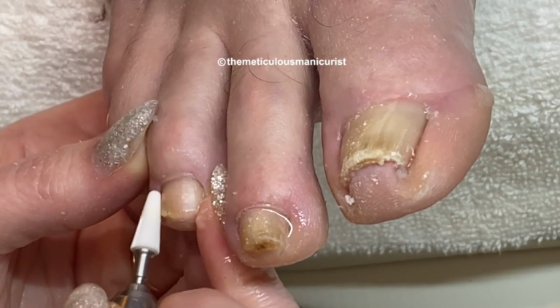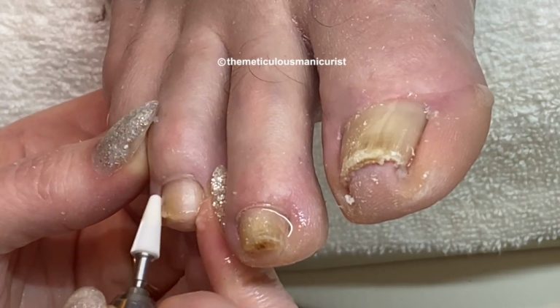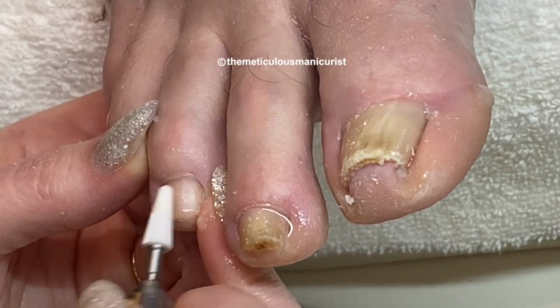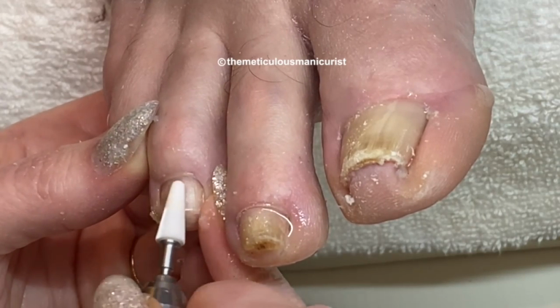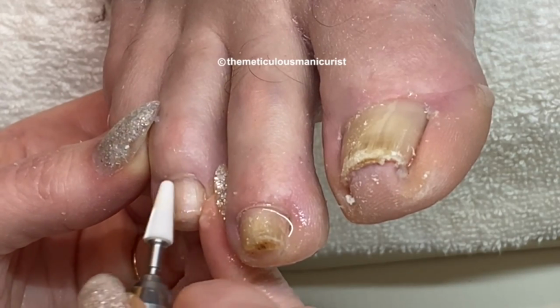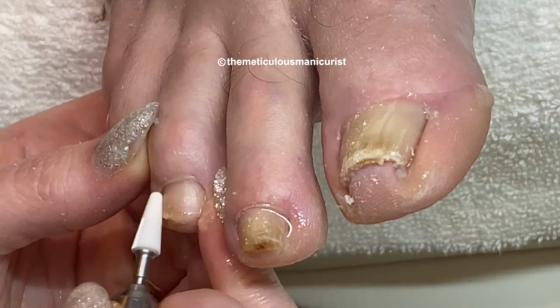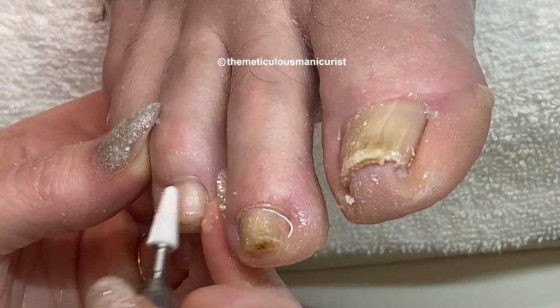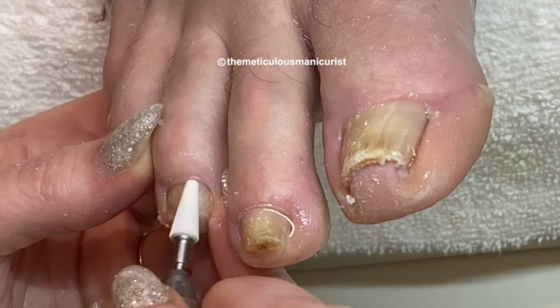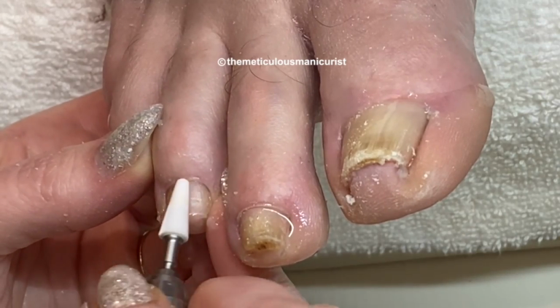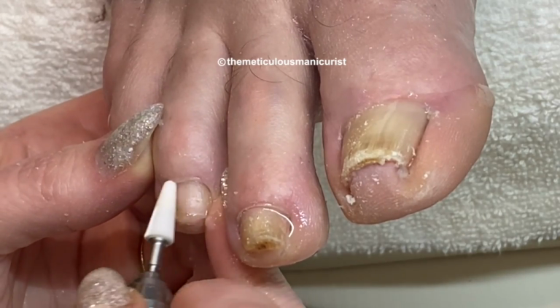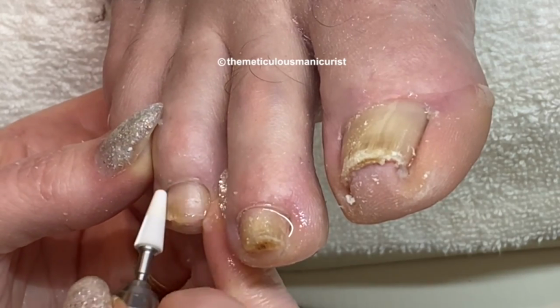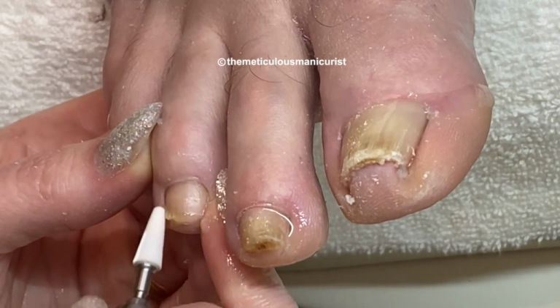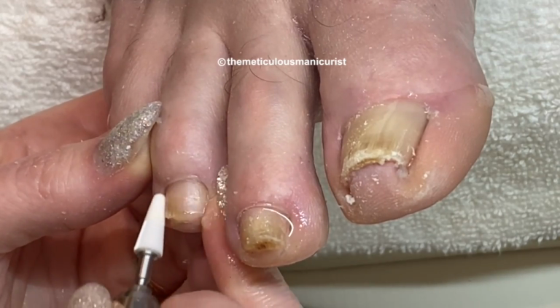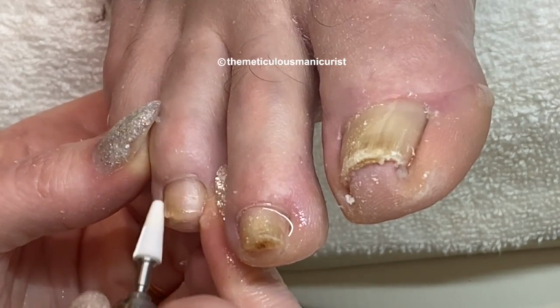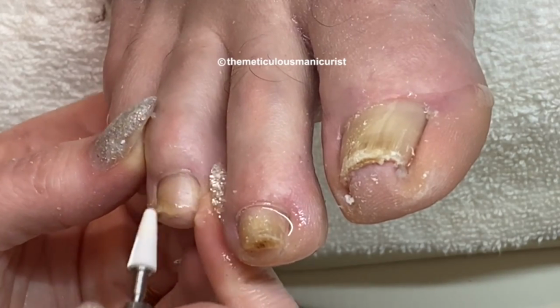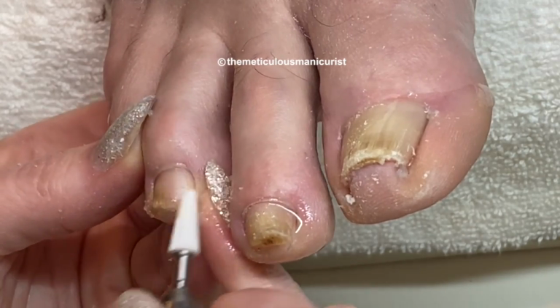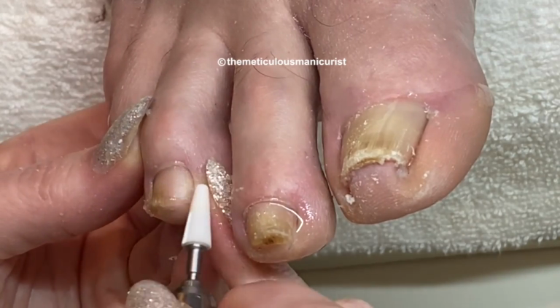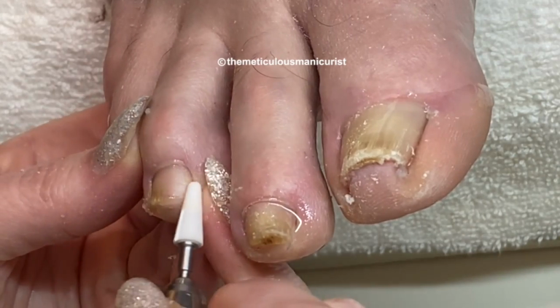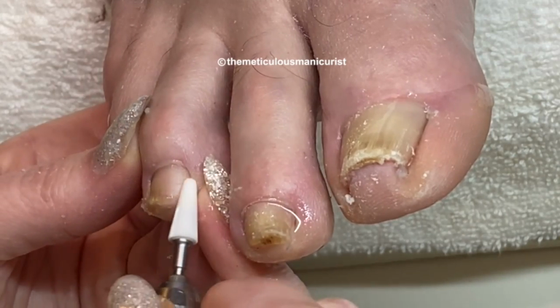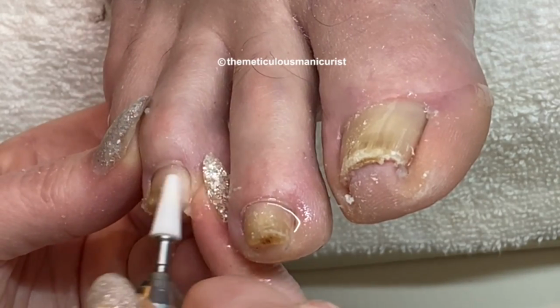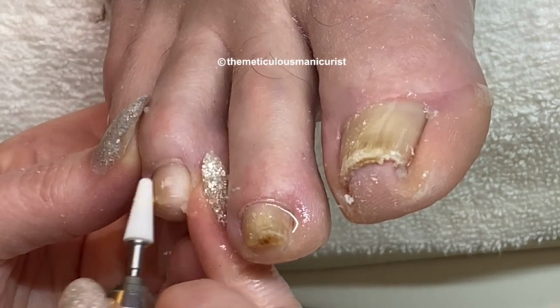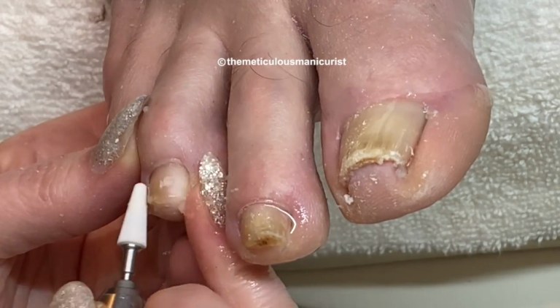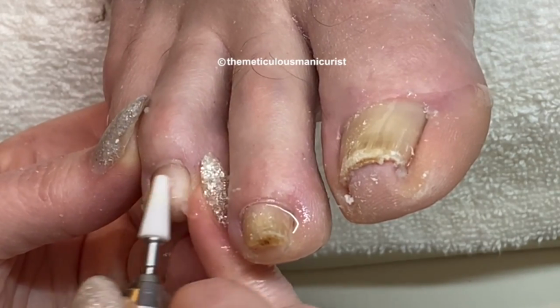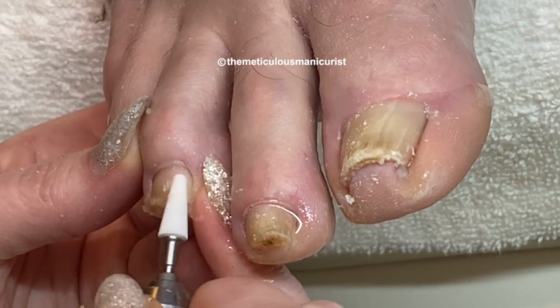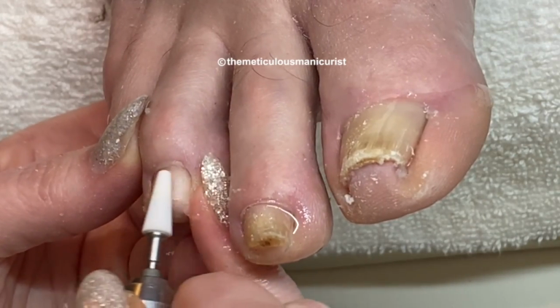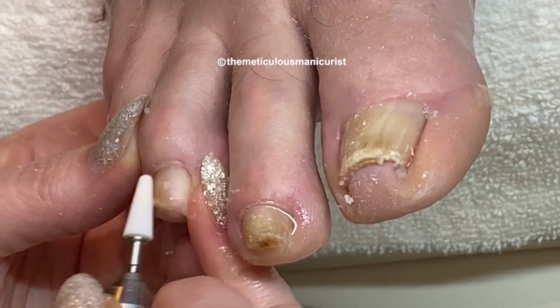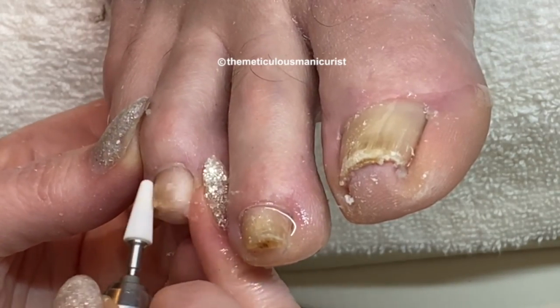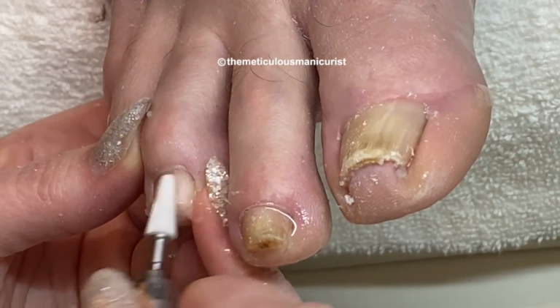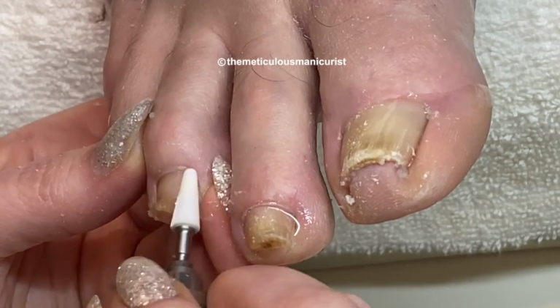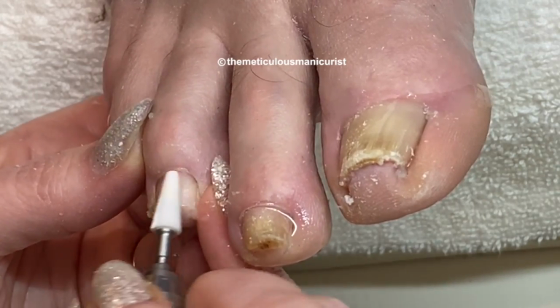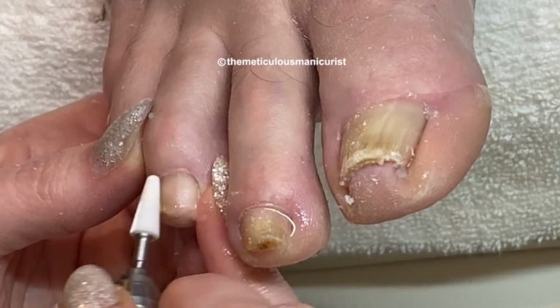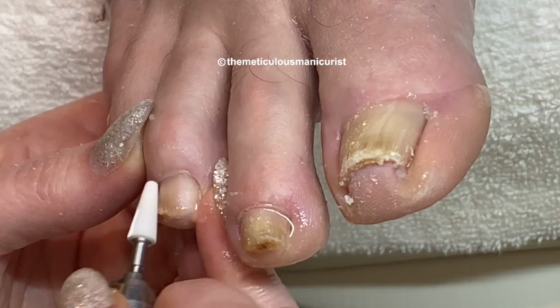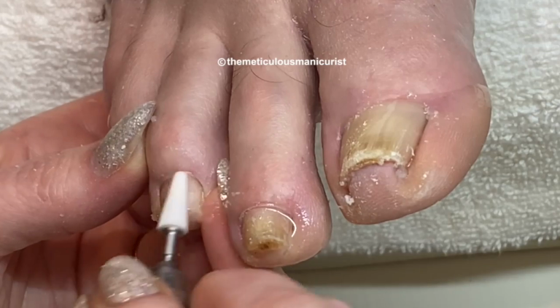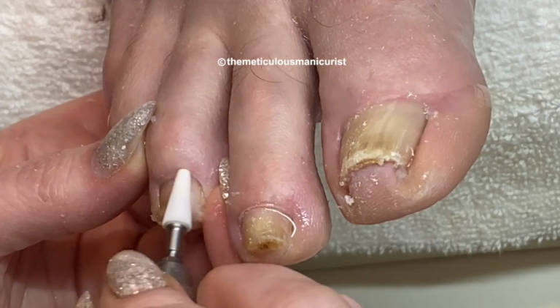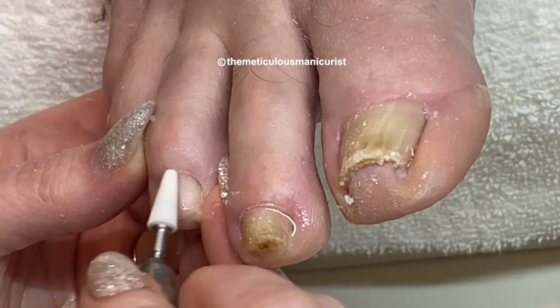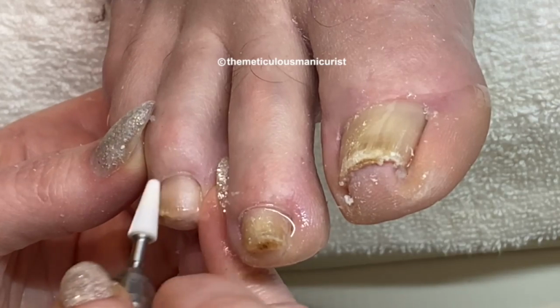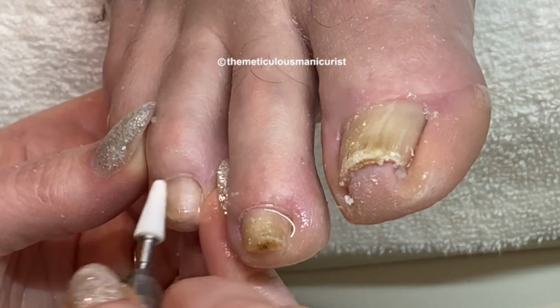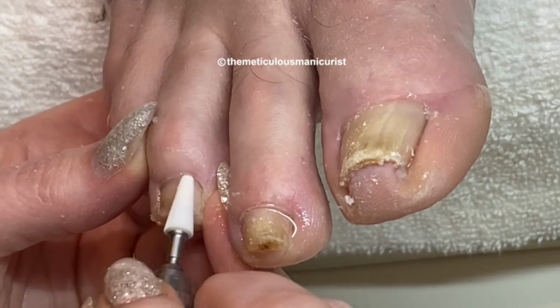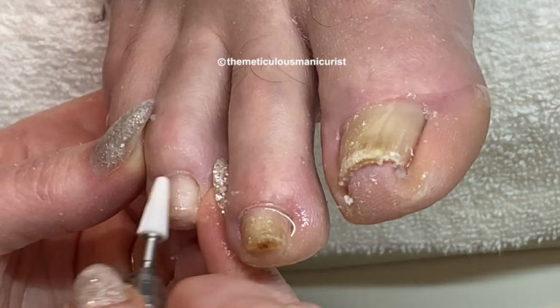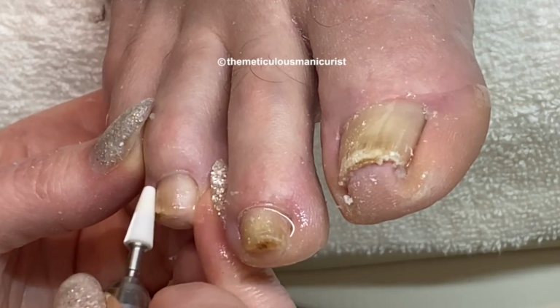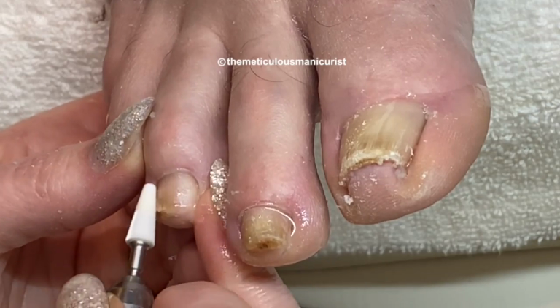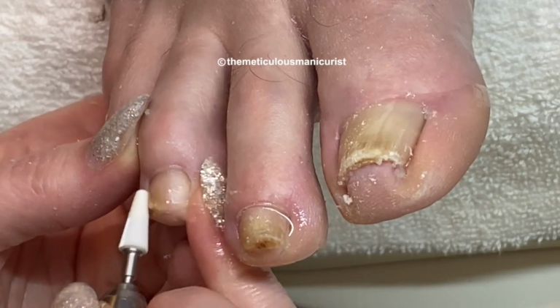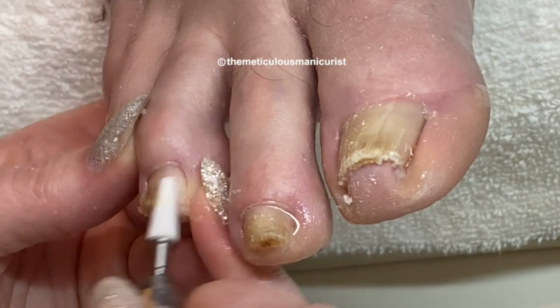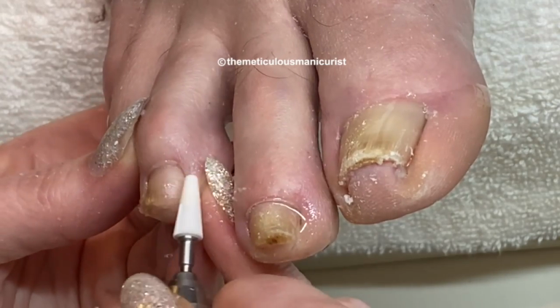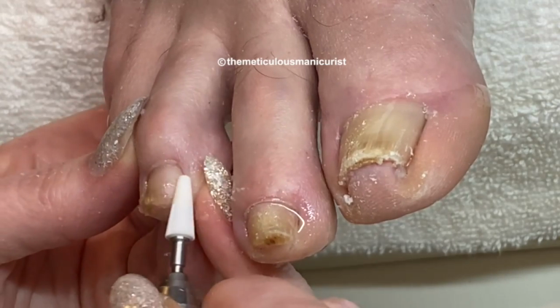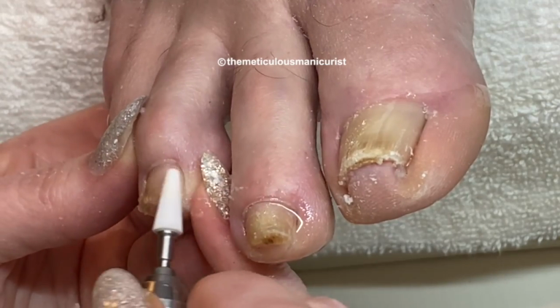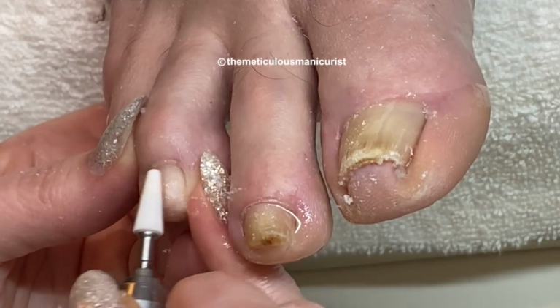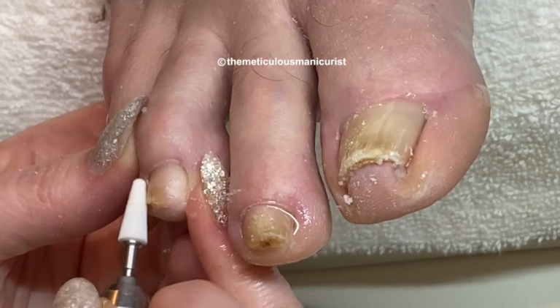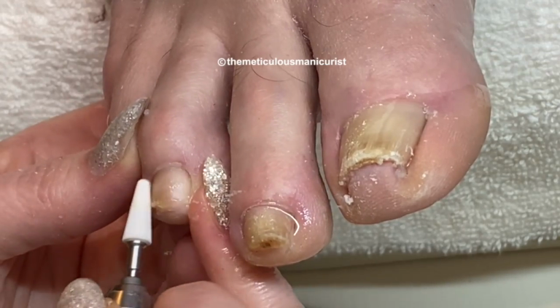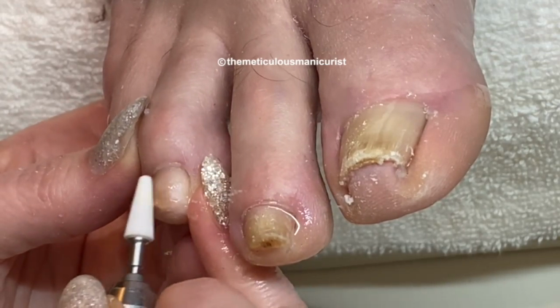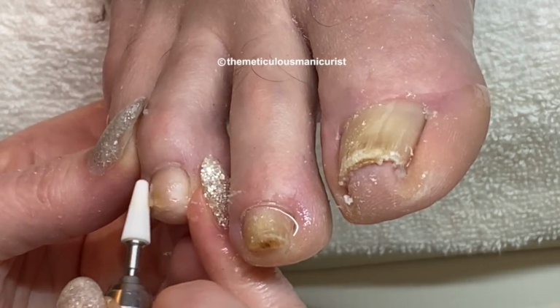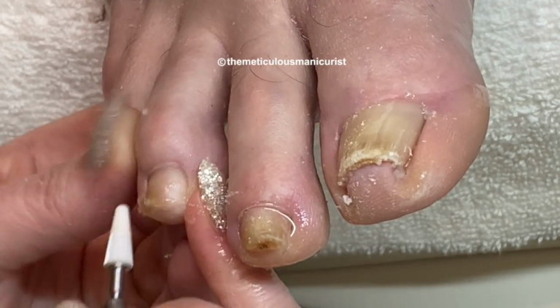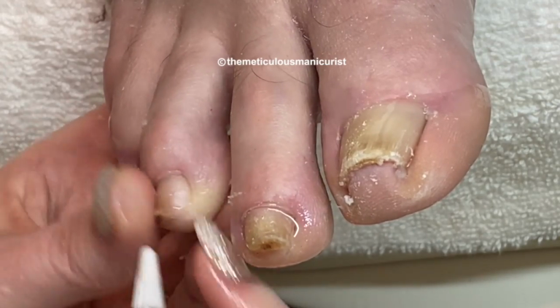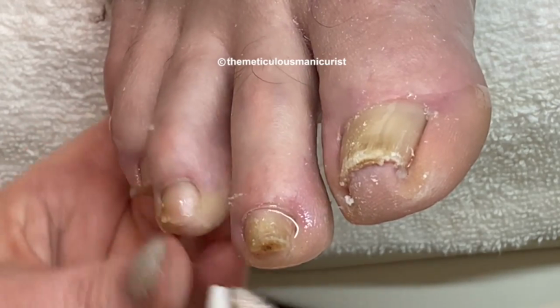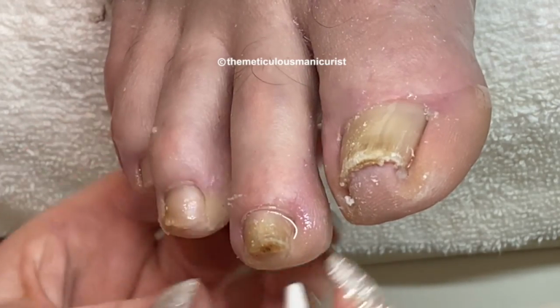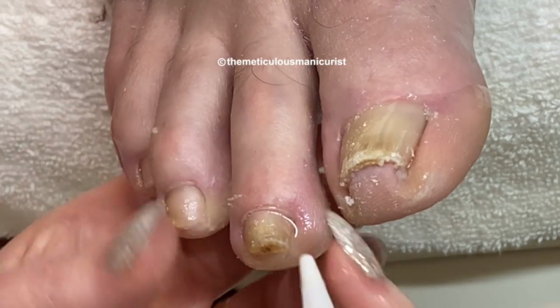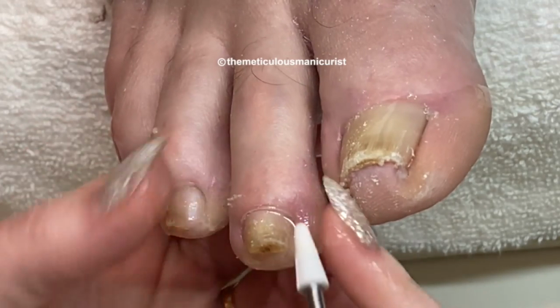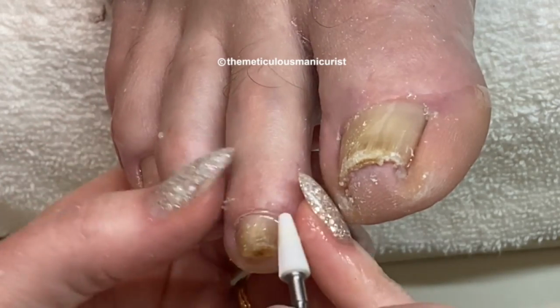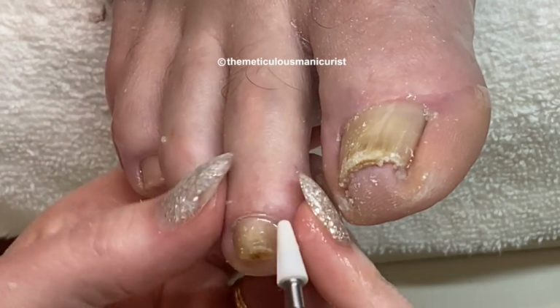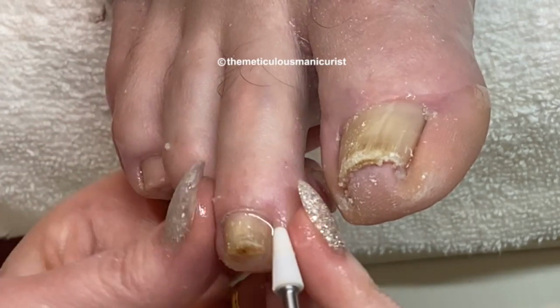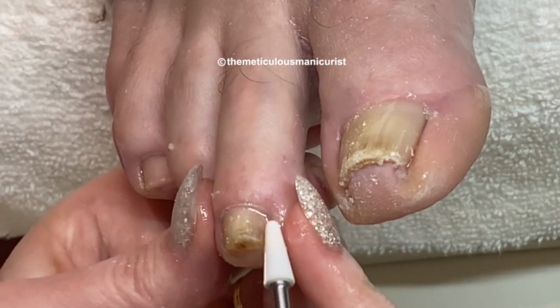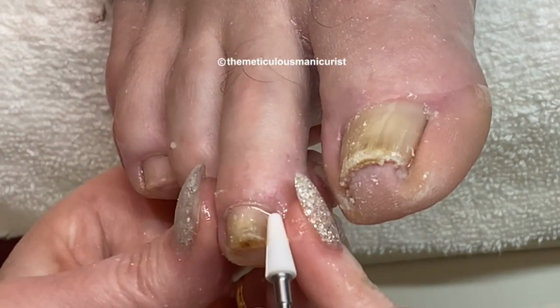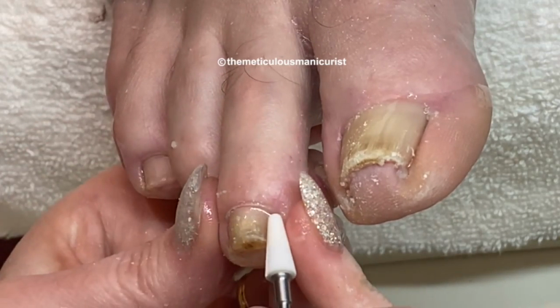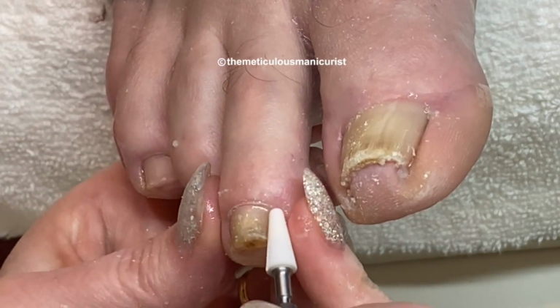Sometimes when the nails are squeezing the tips of the toes for so long, people's tips of their toes just feel achy.